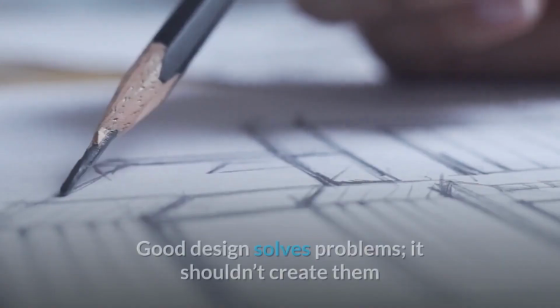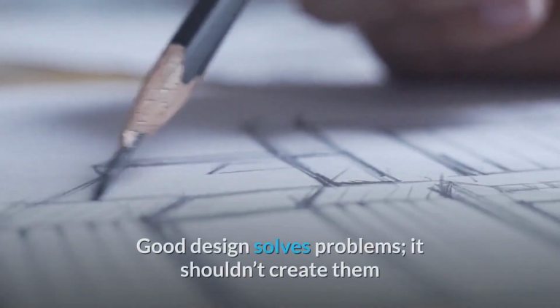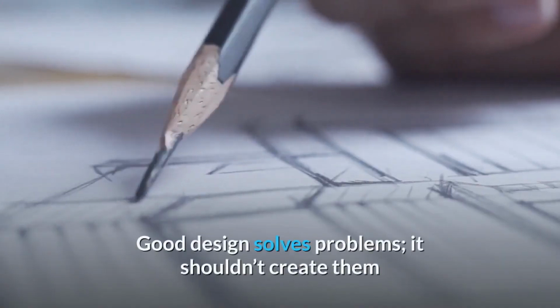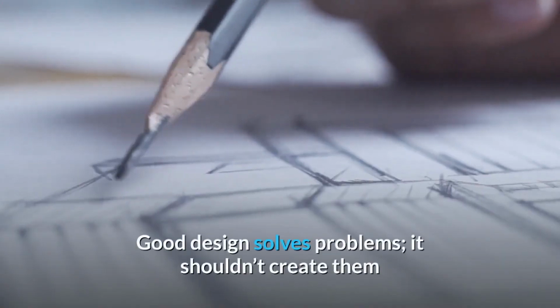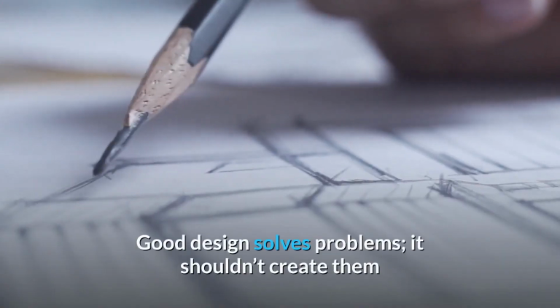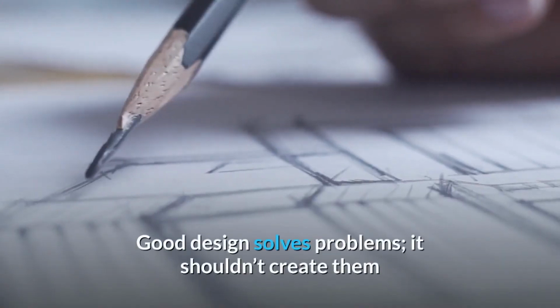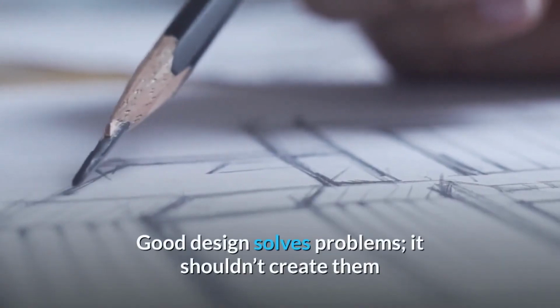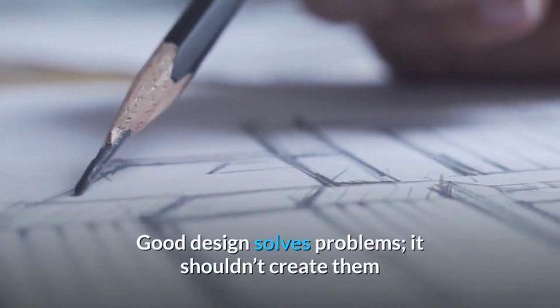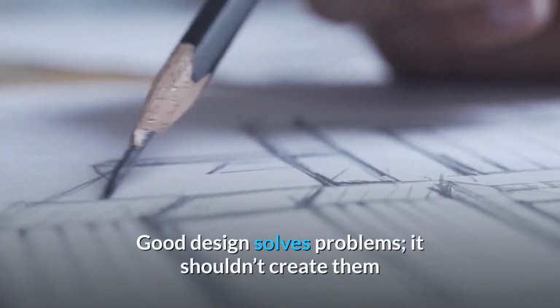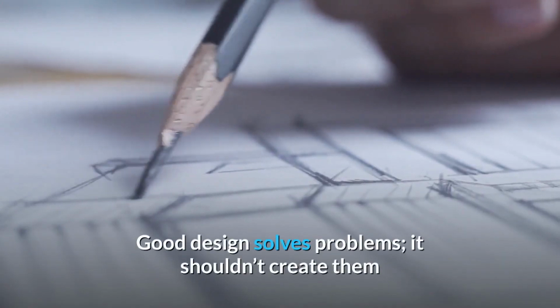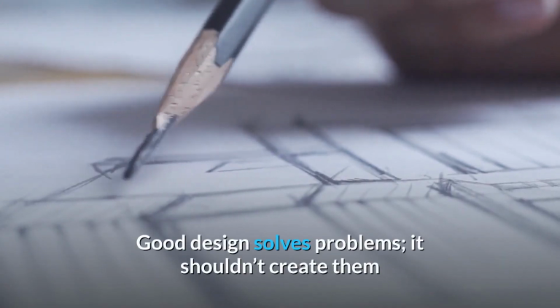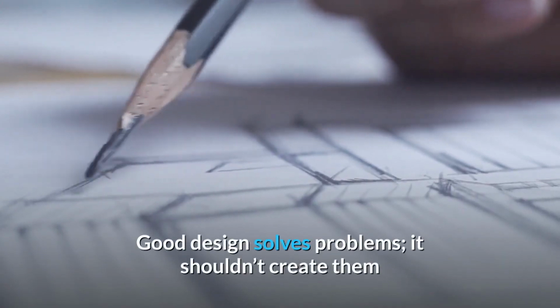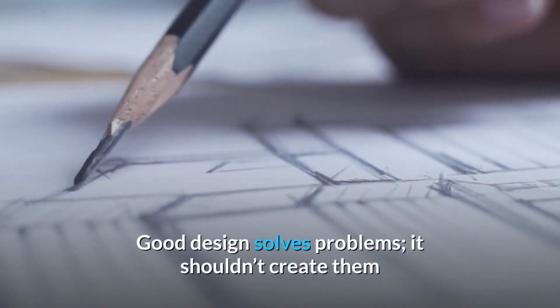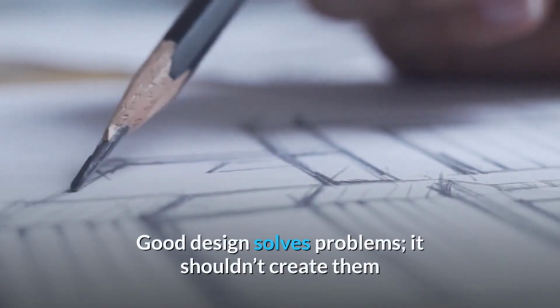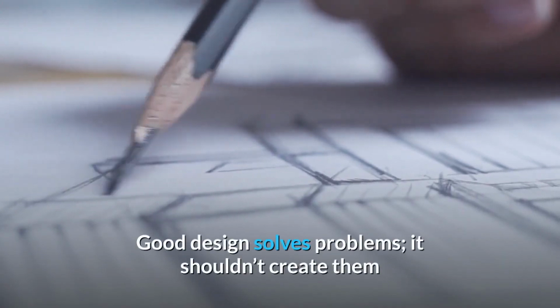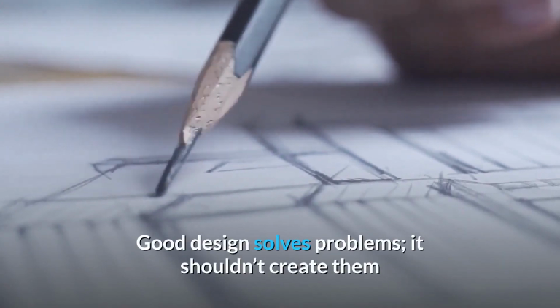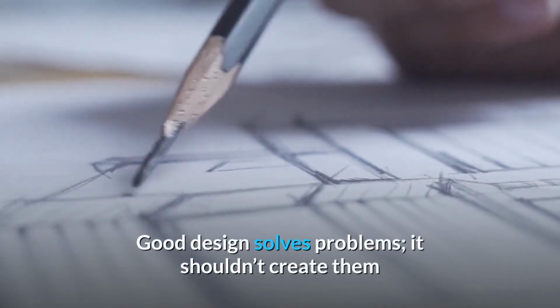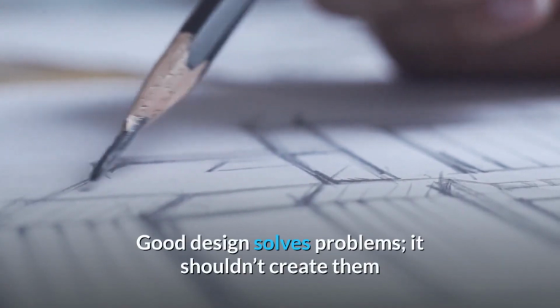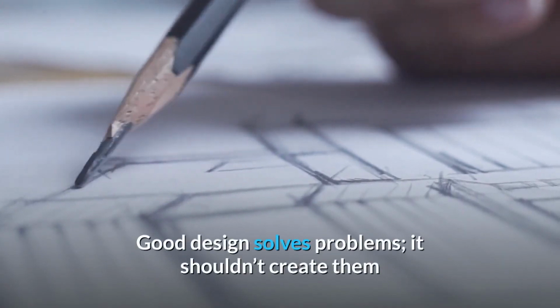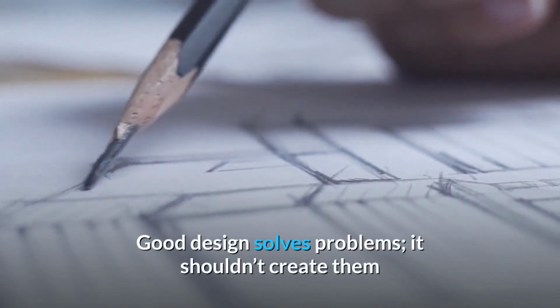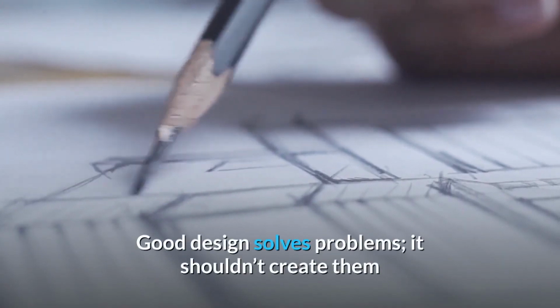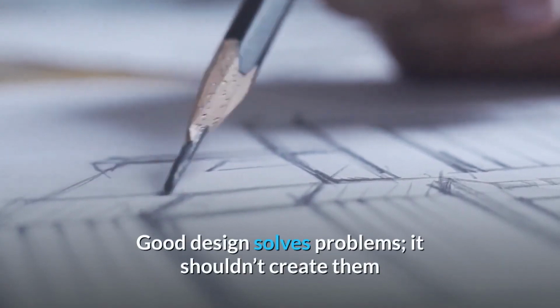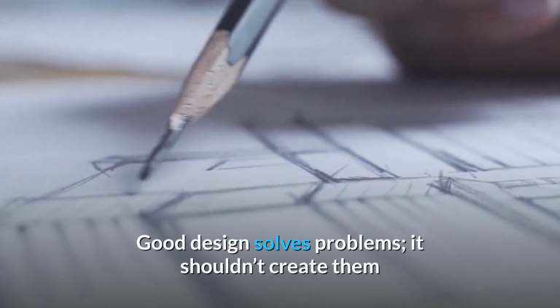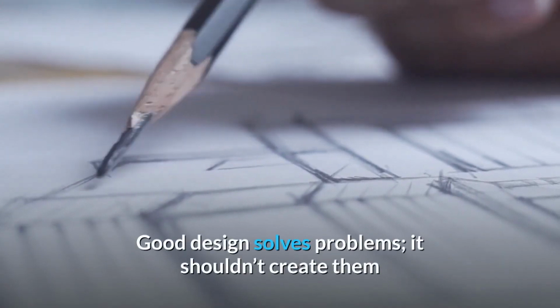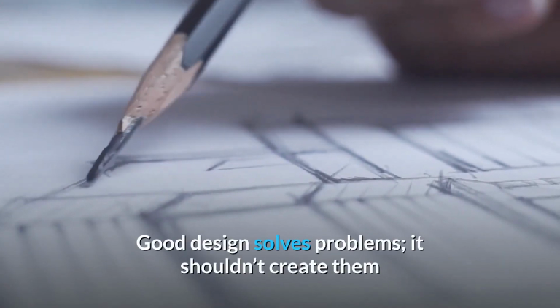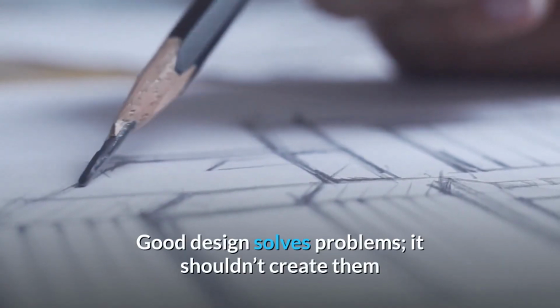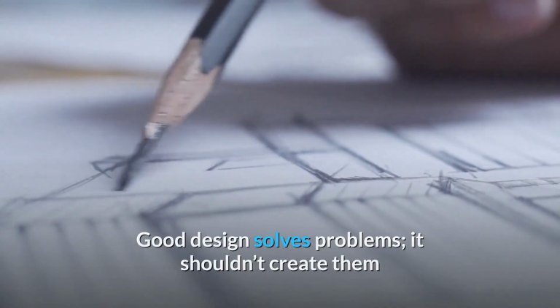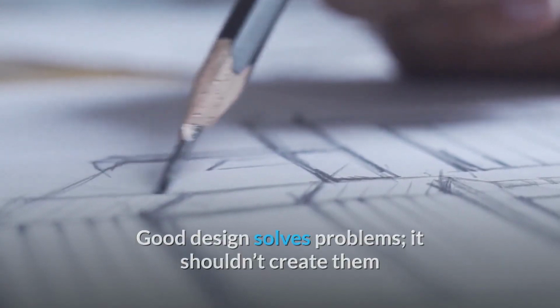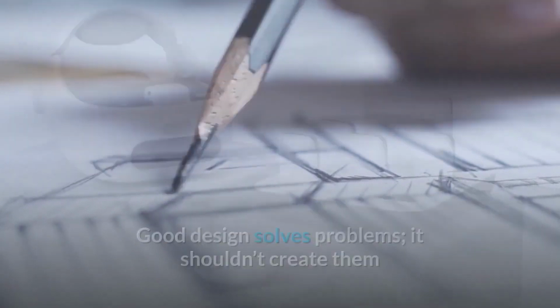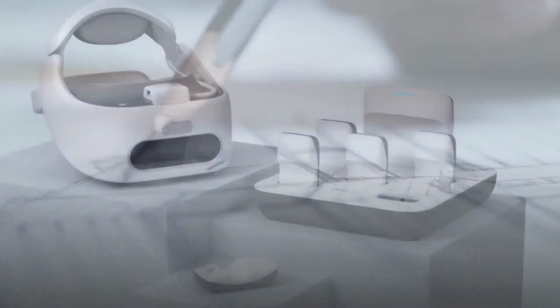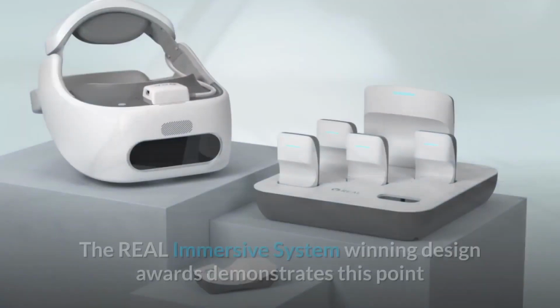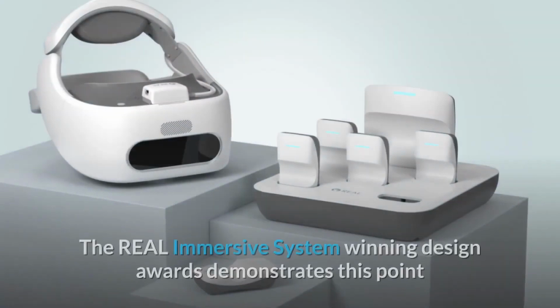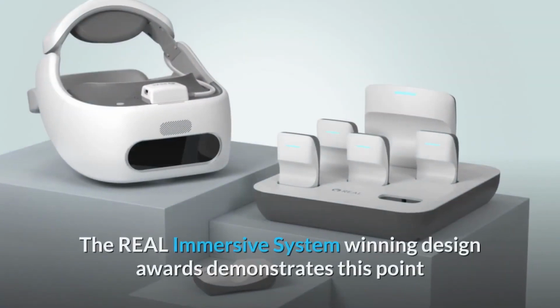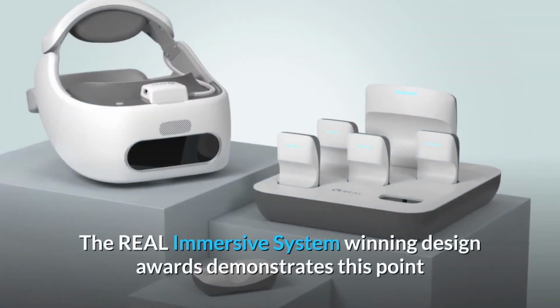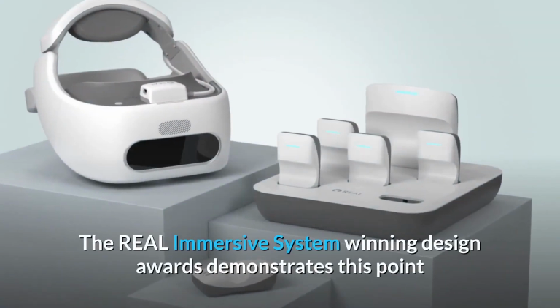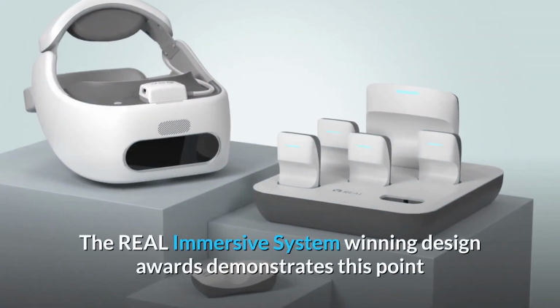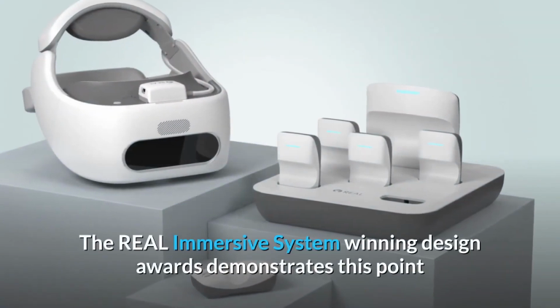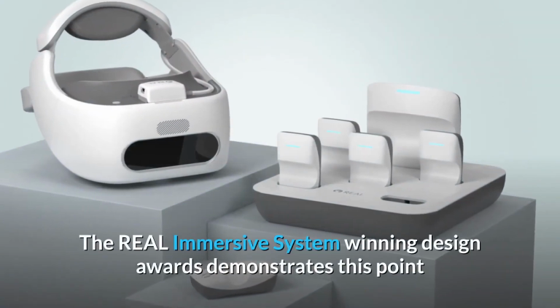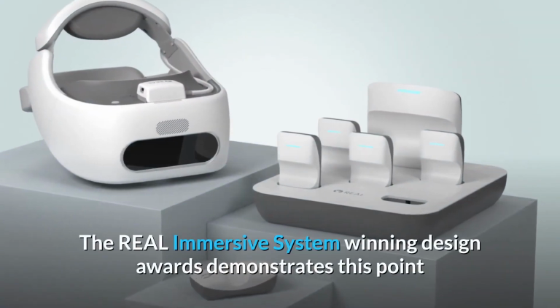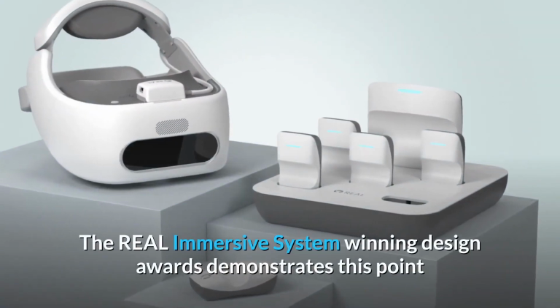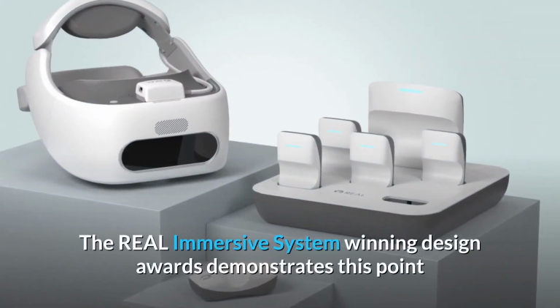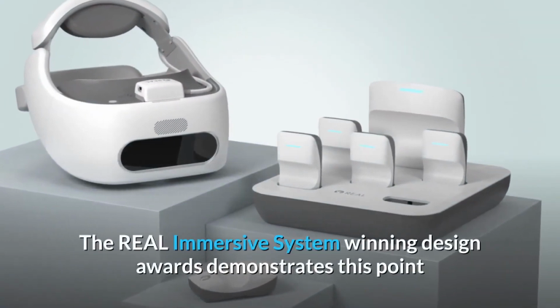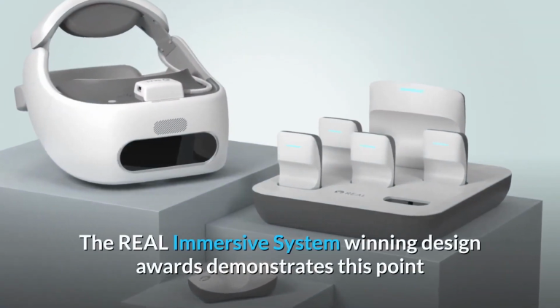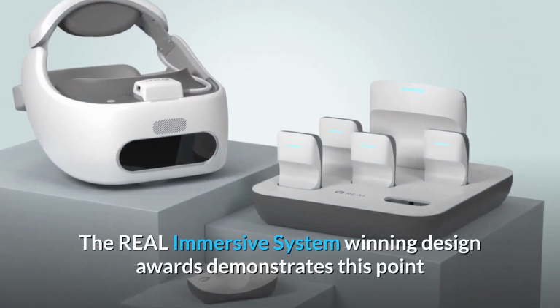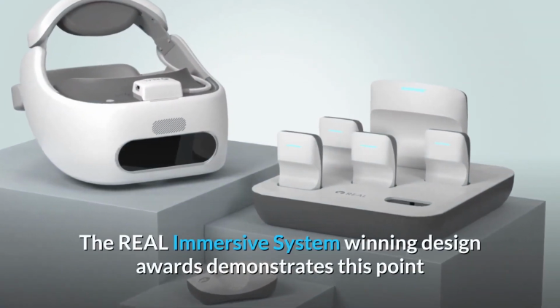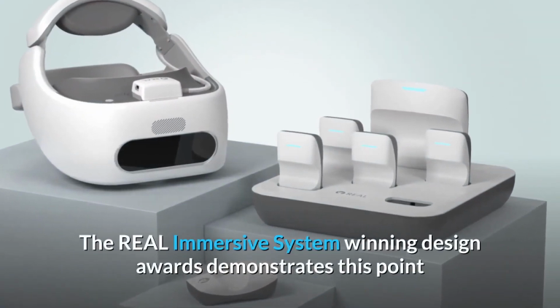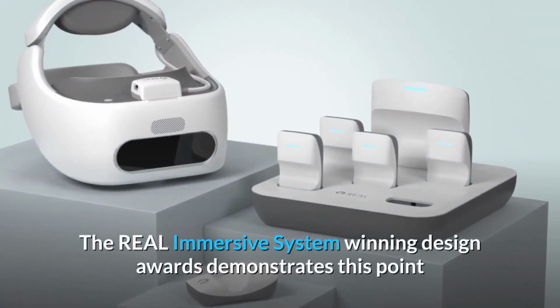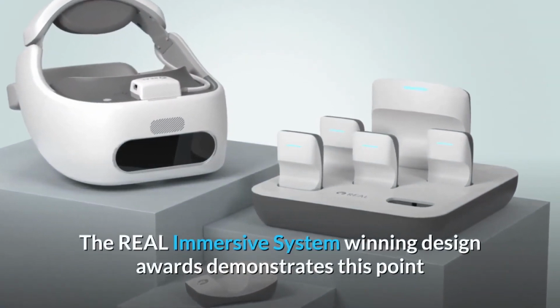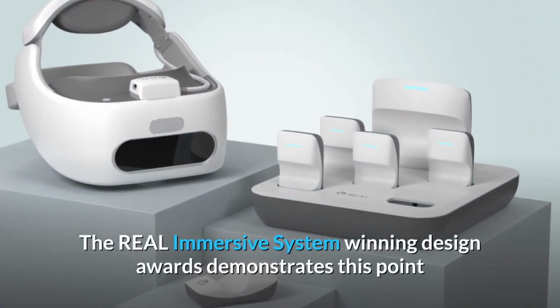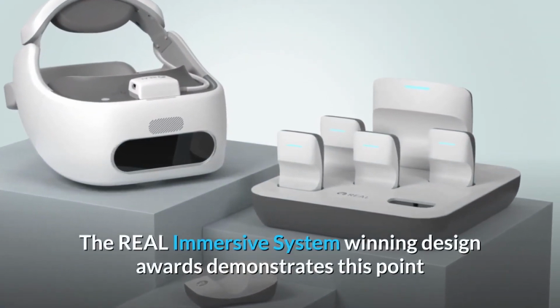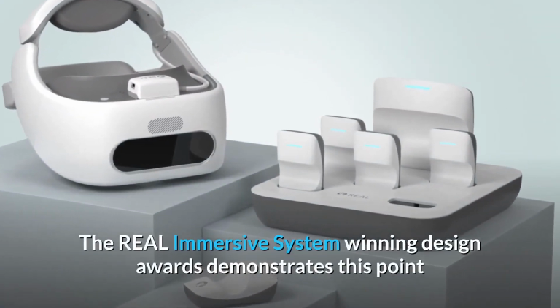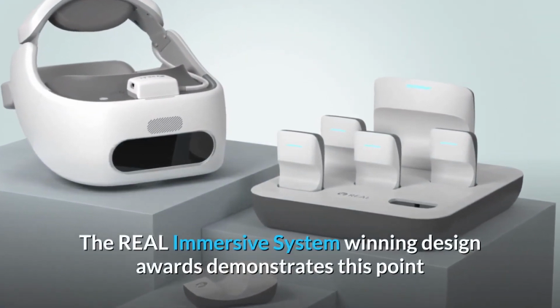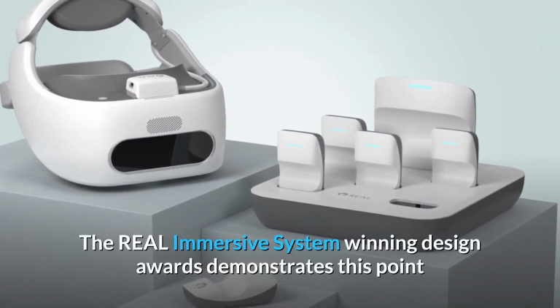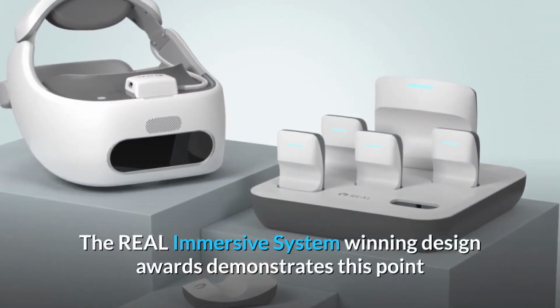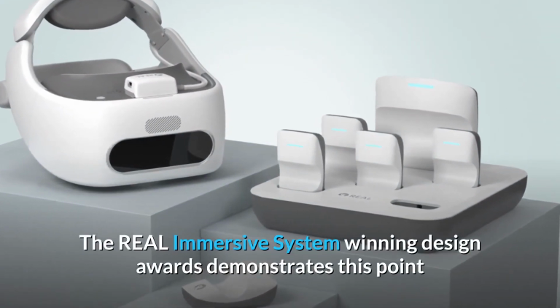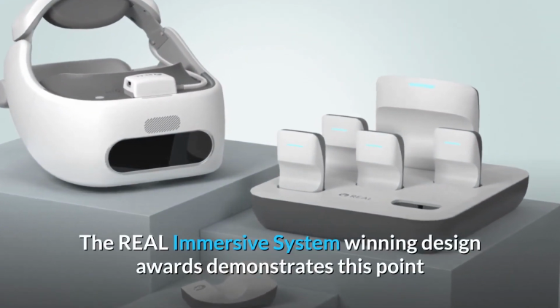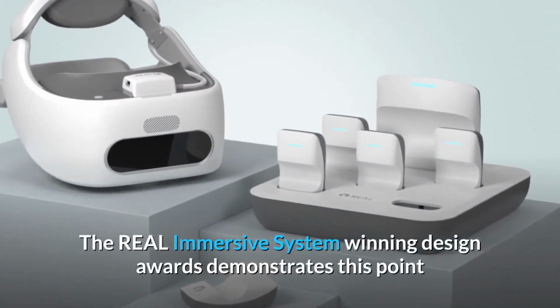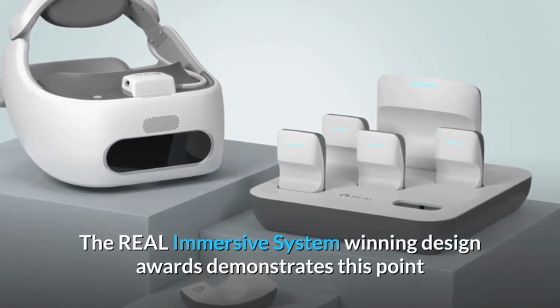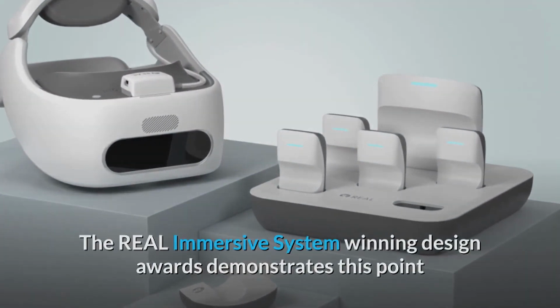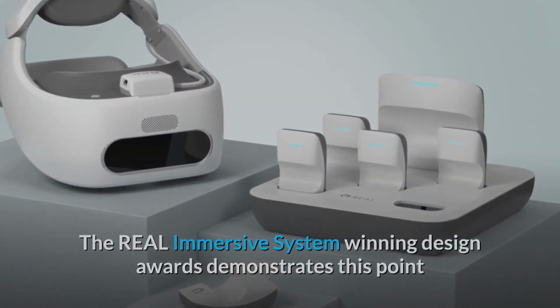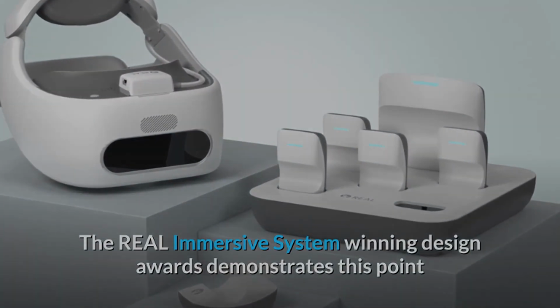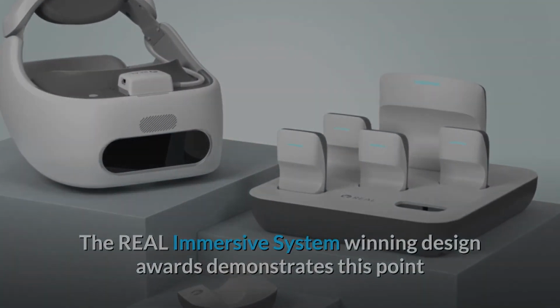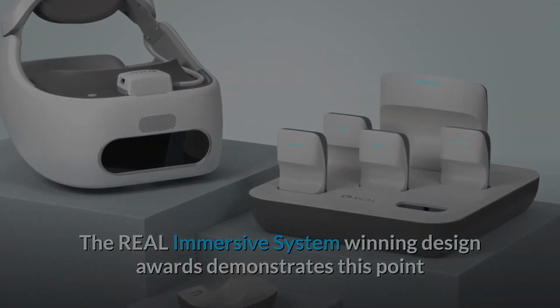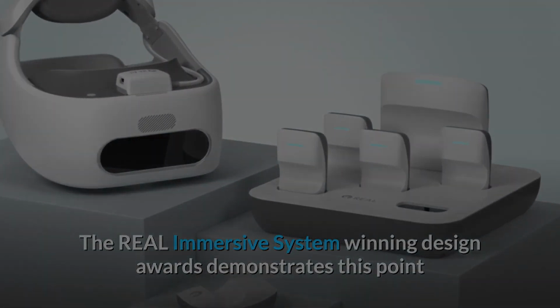Good design solves problems — it shouldn't create them. The Real Immersive System winning design awards demonstrates this point.